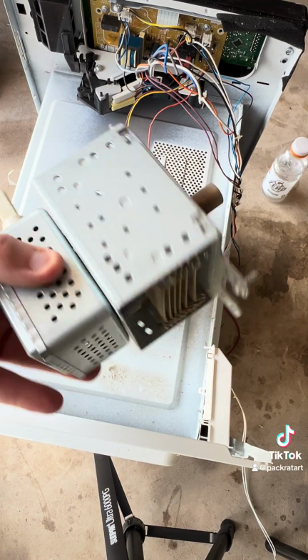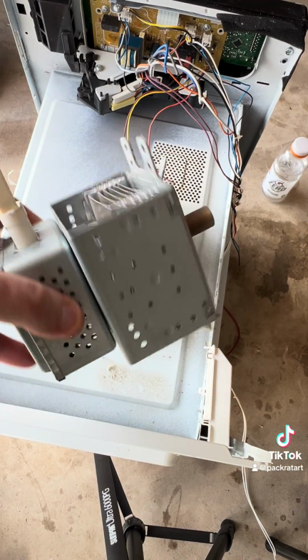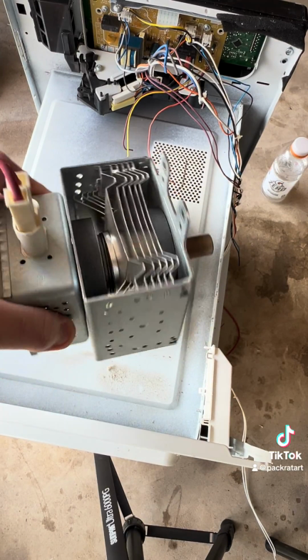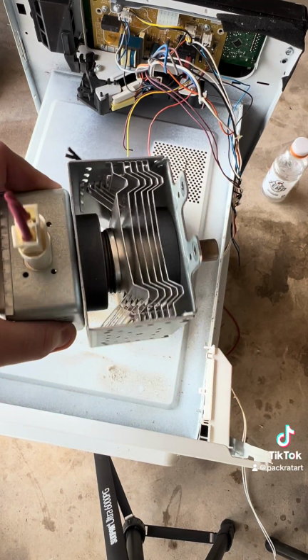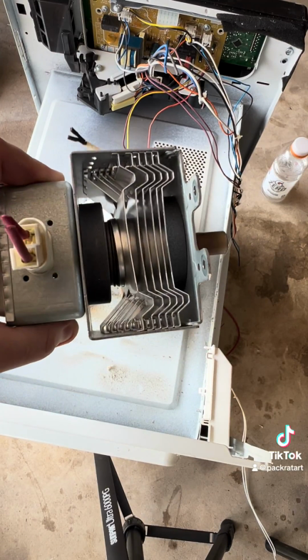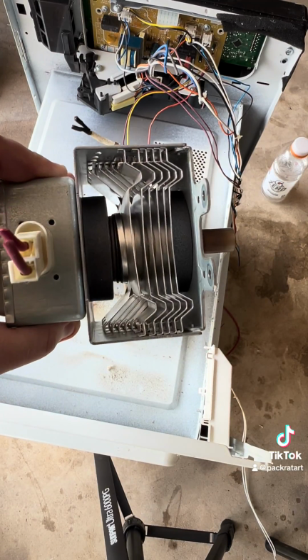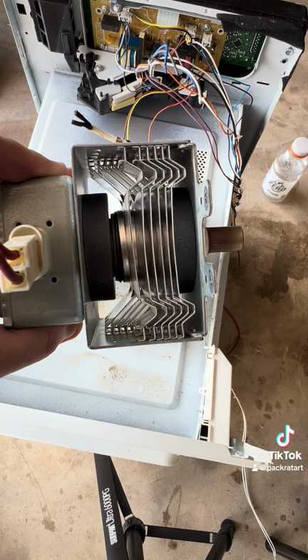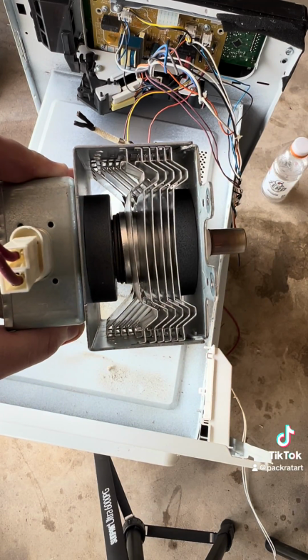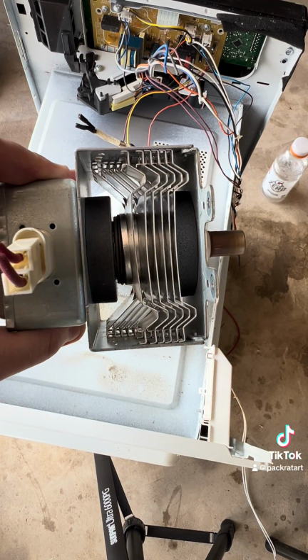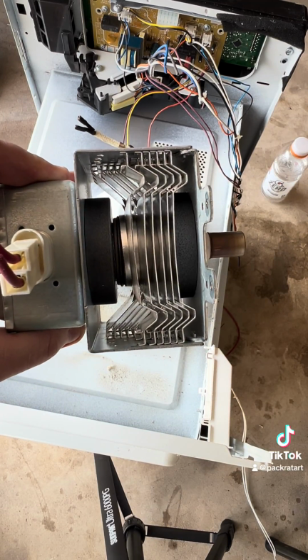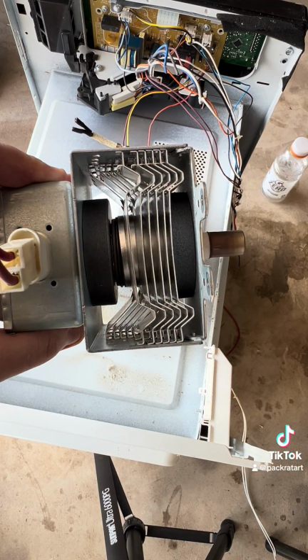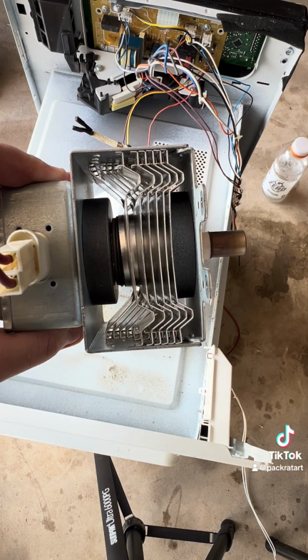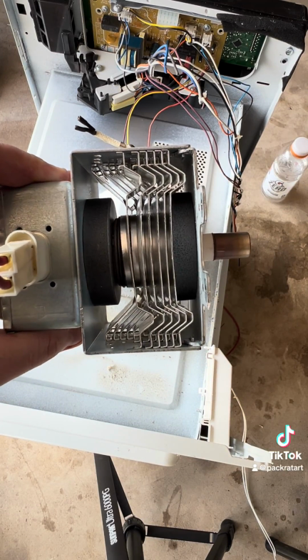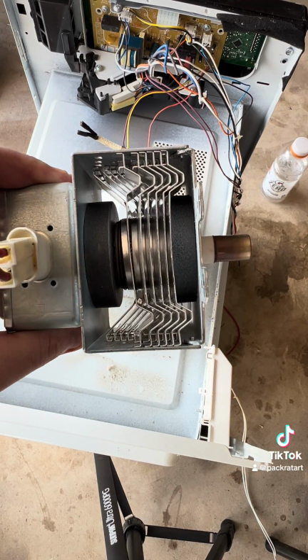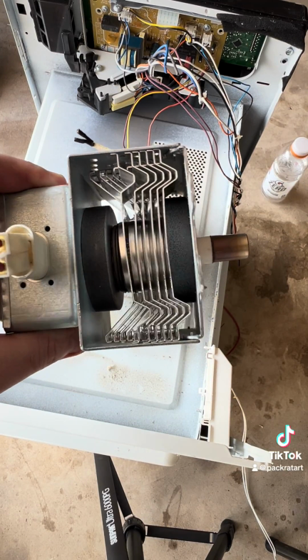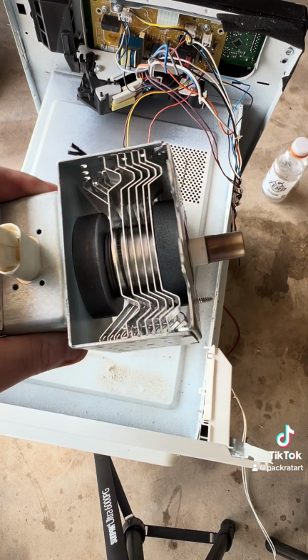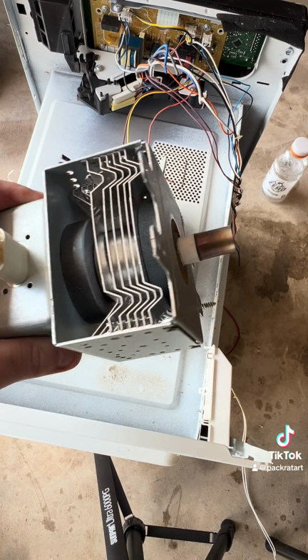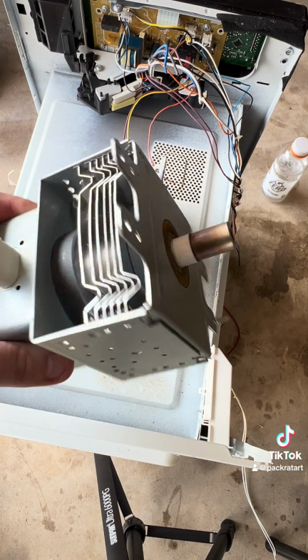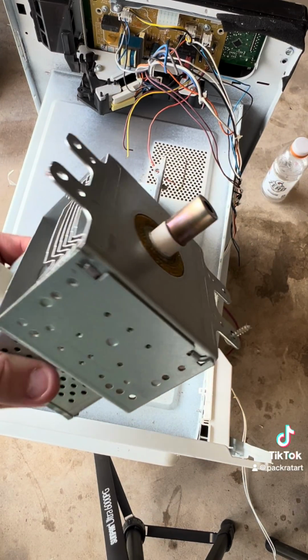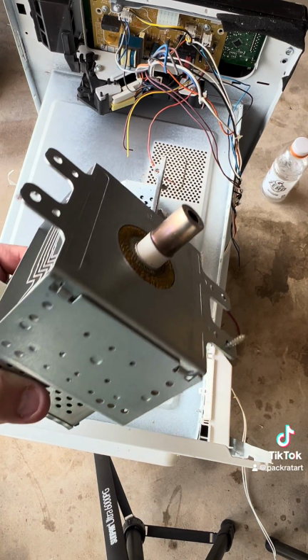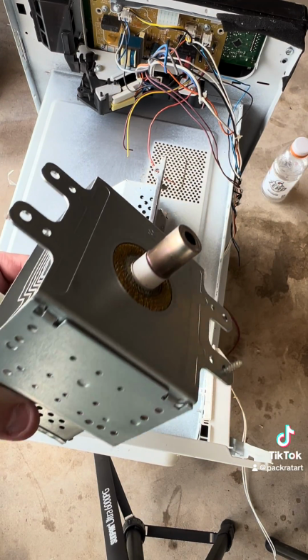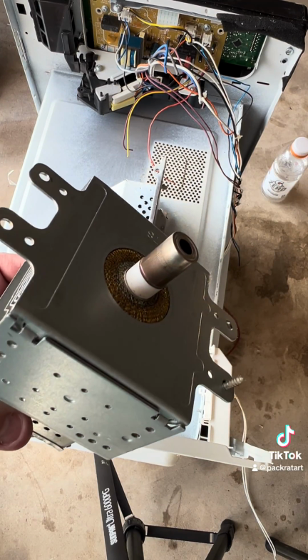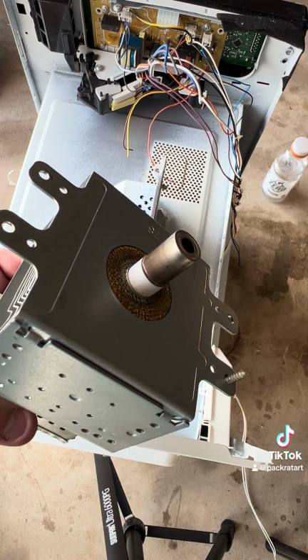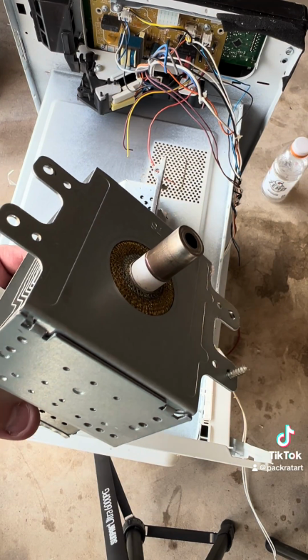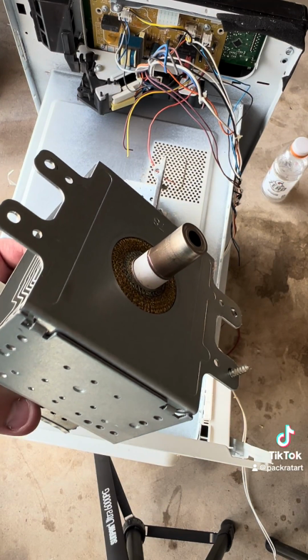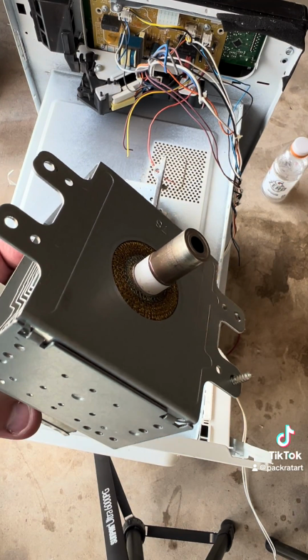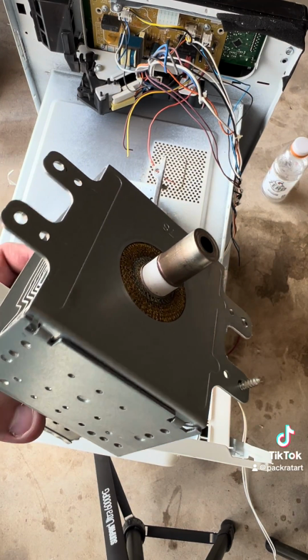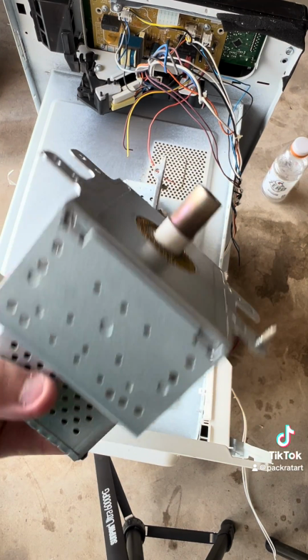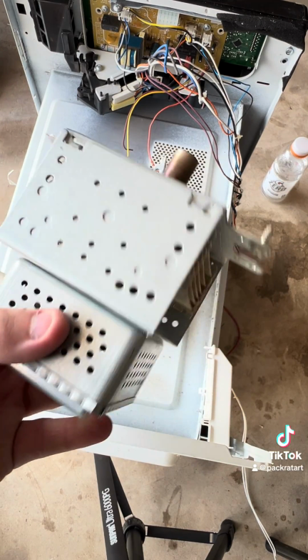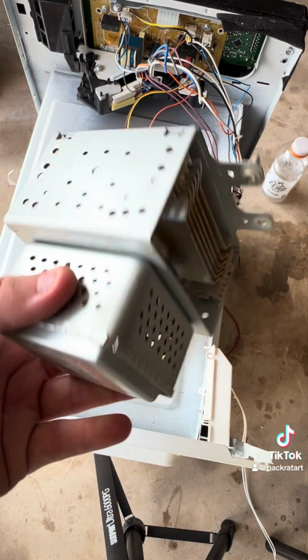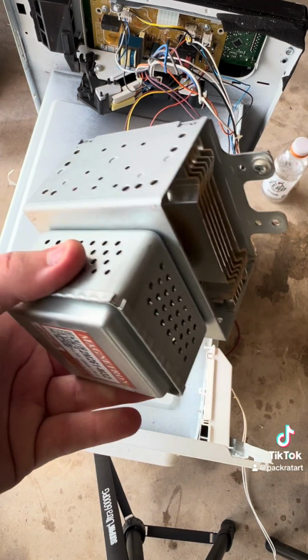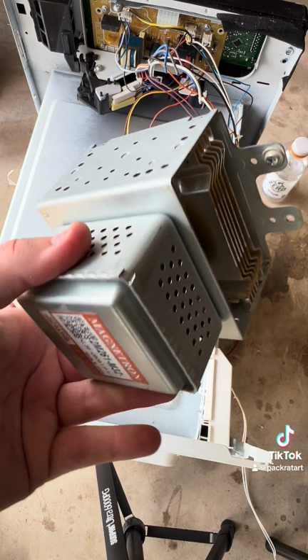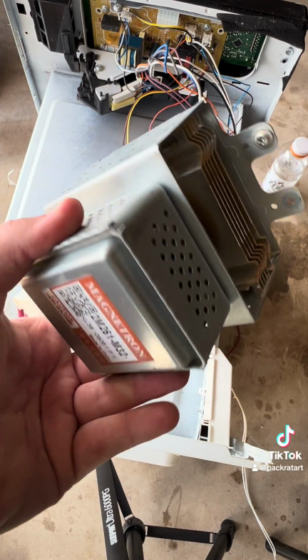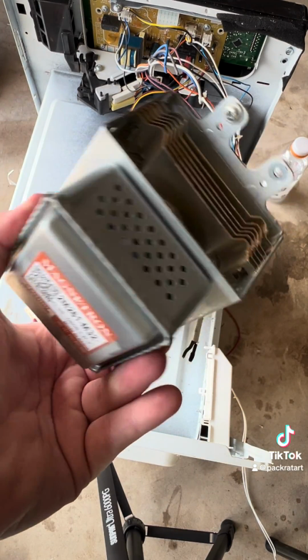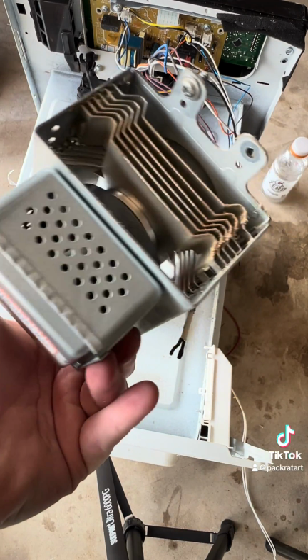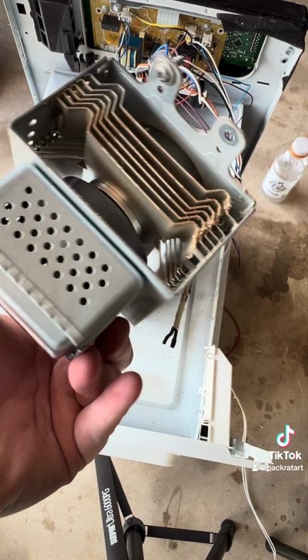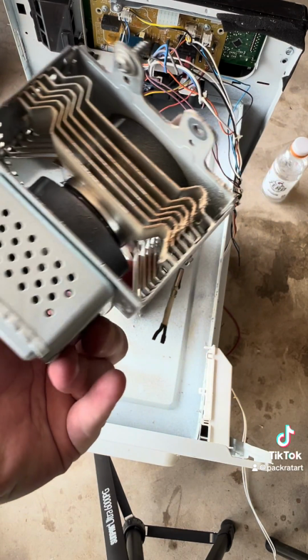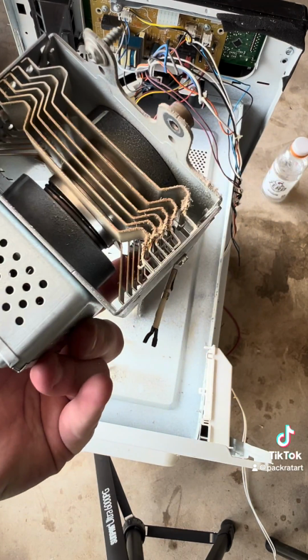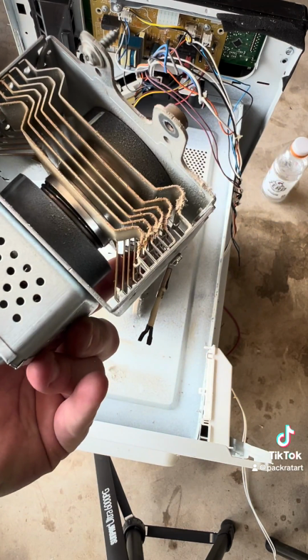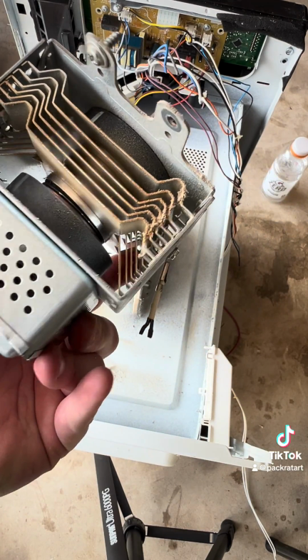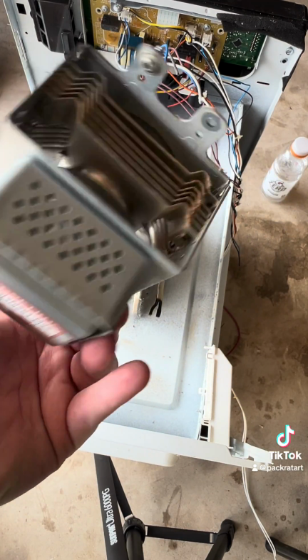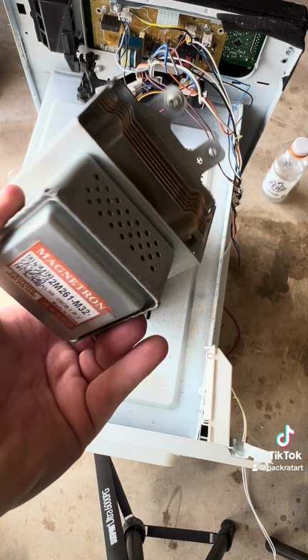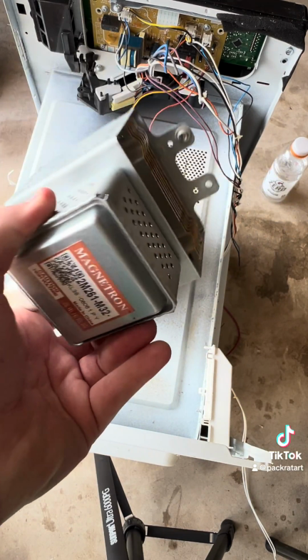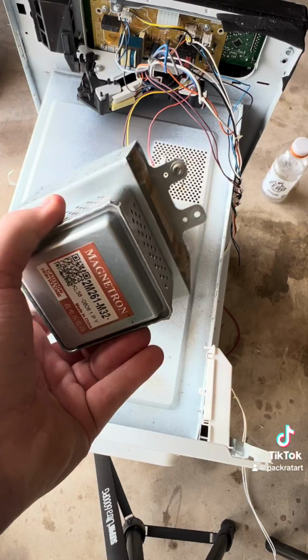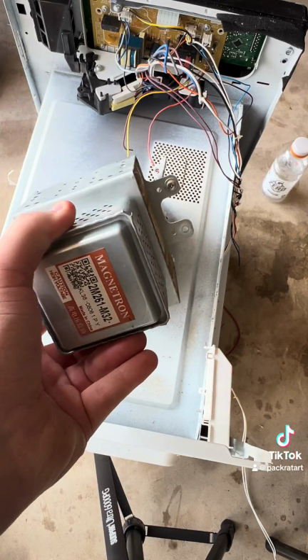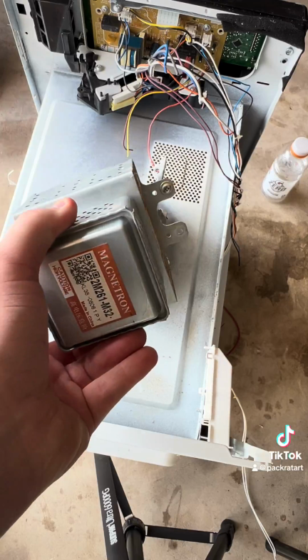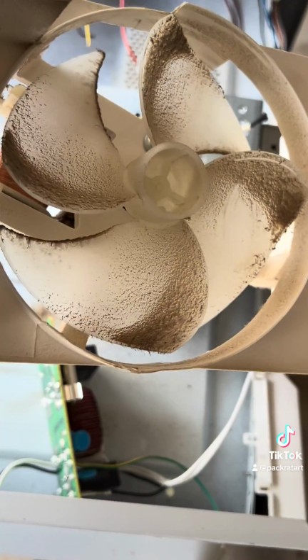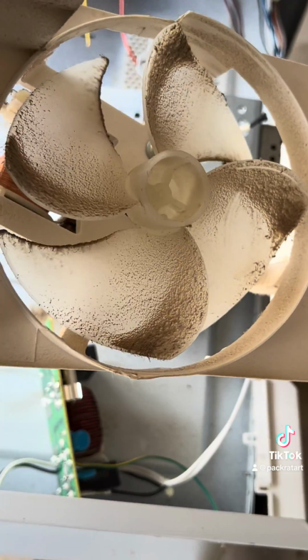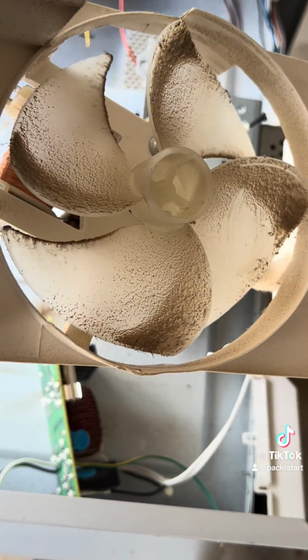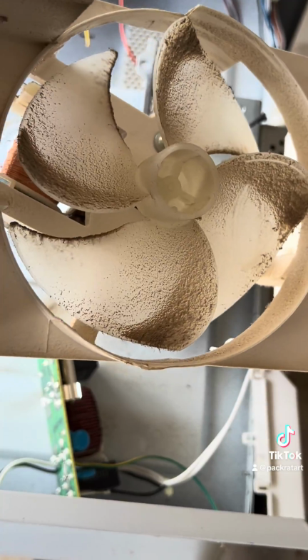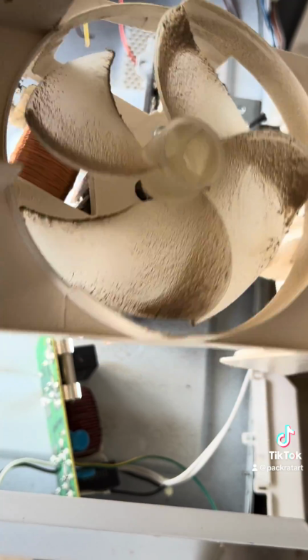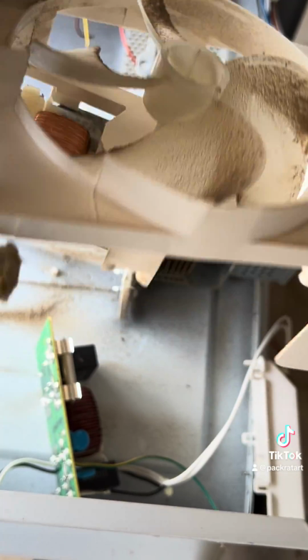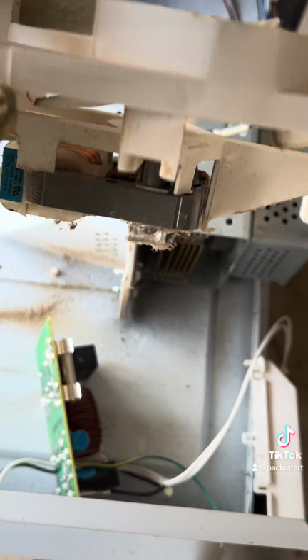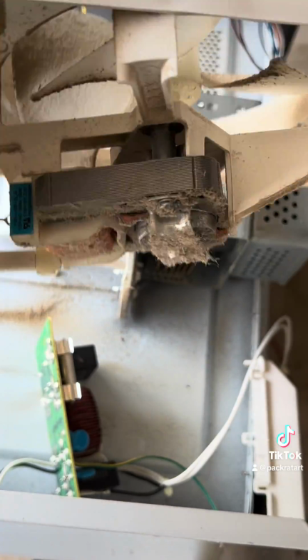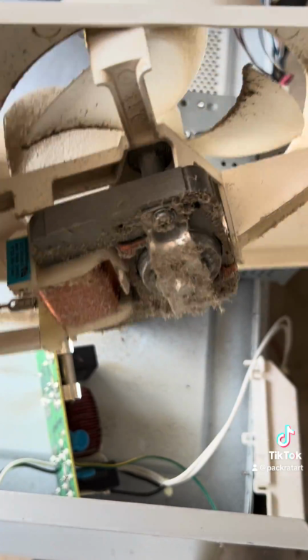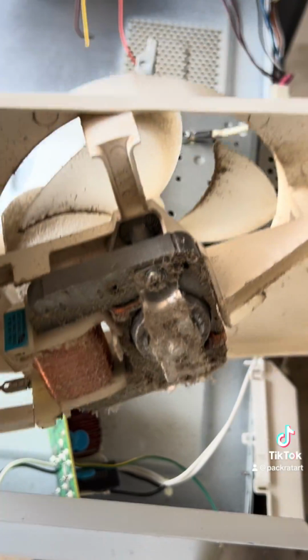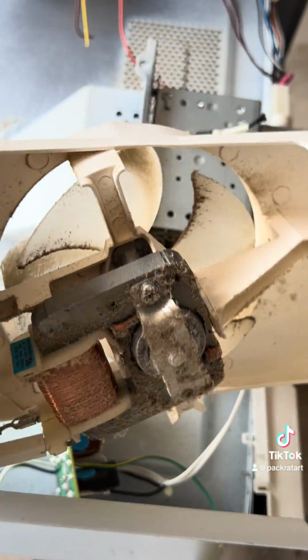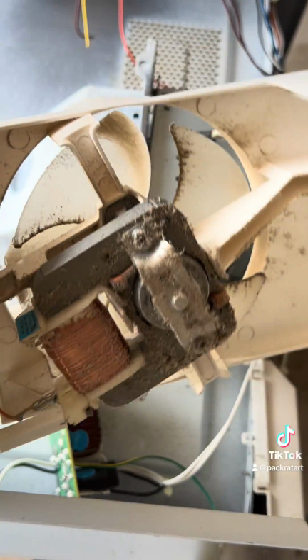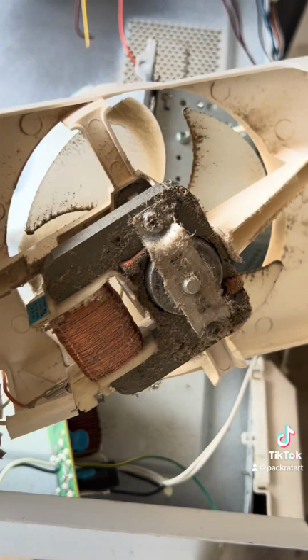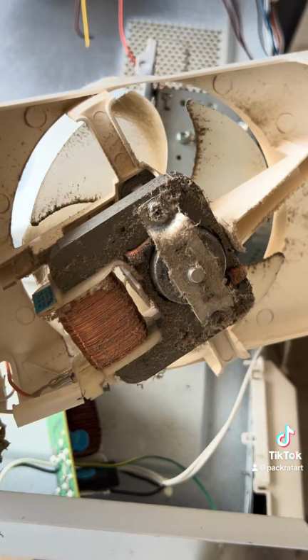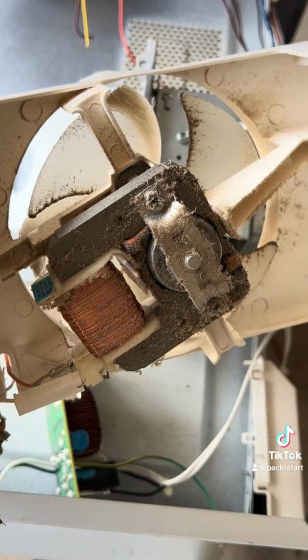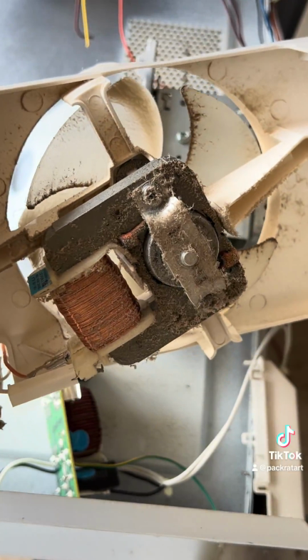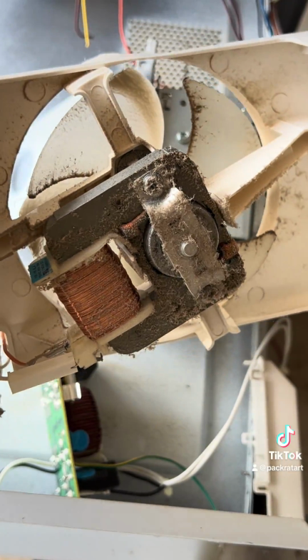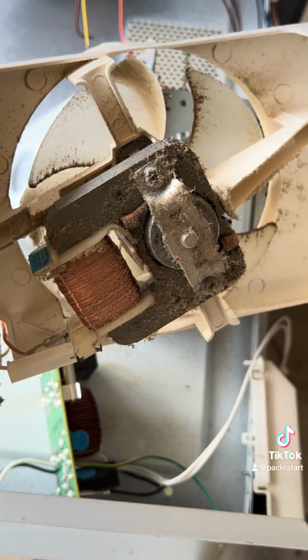This is the magnetron. If it drops, it releases dust that can cause permanent lung scarring or cancer, so be careful.